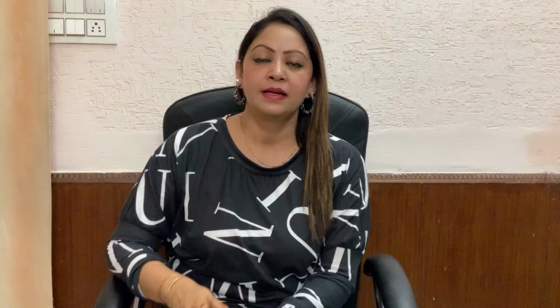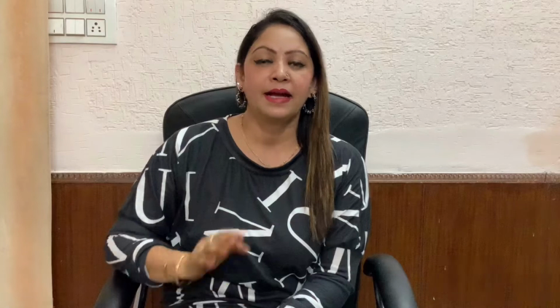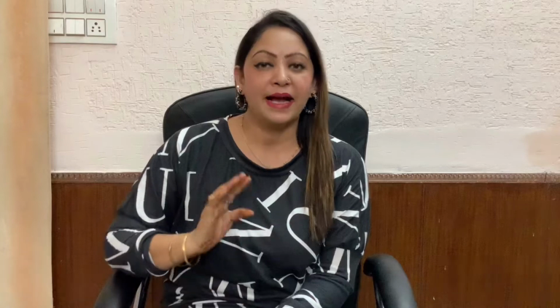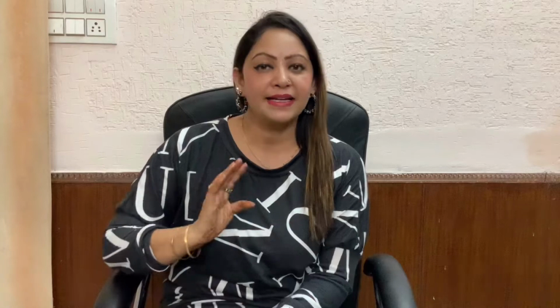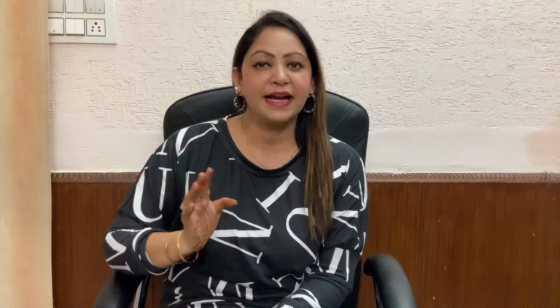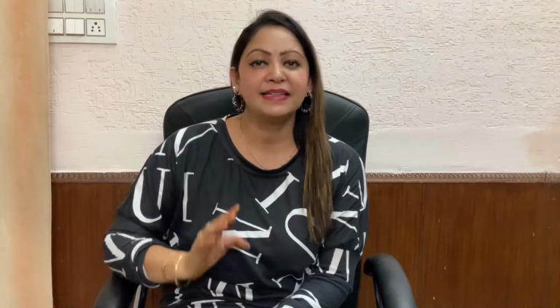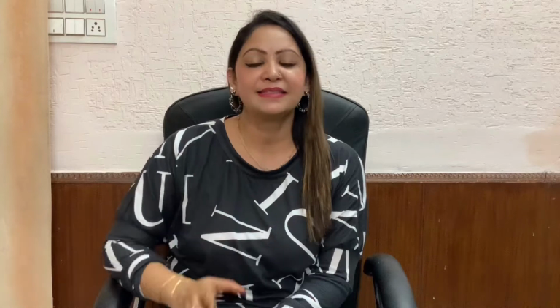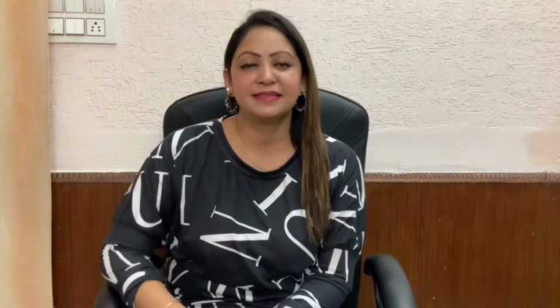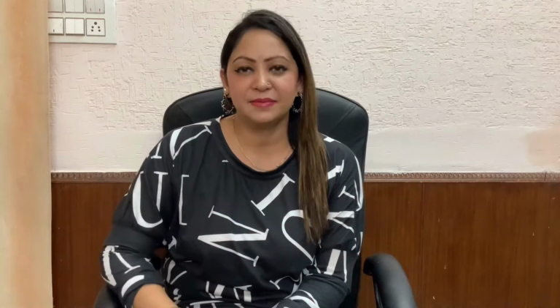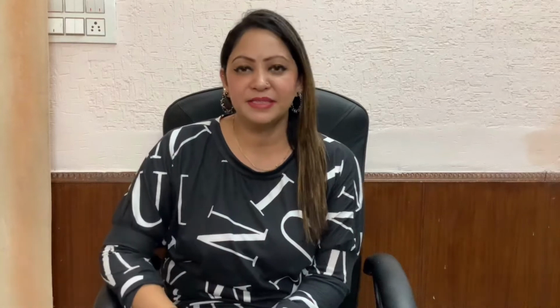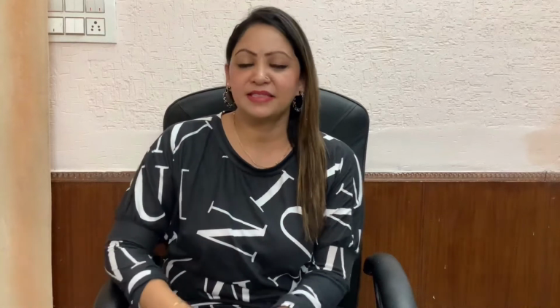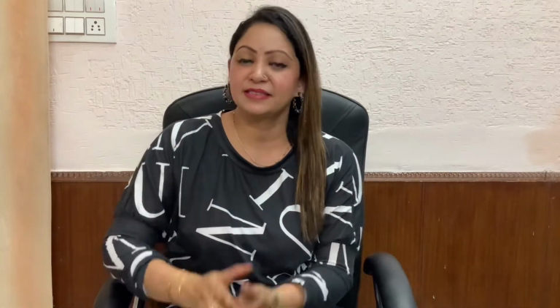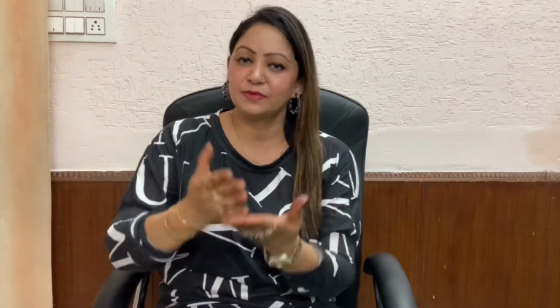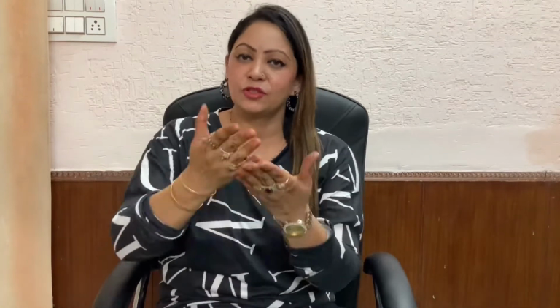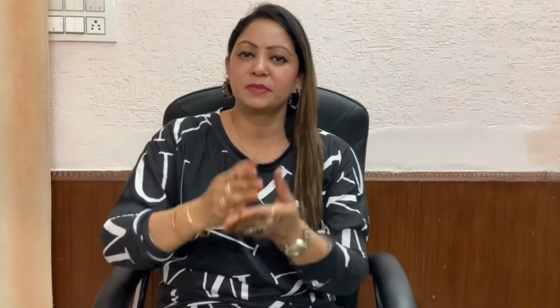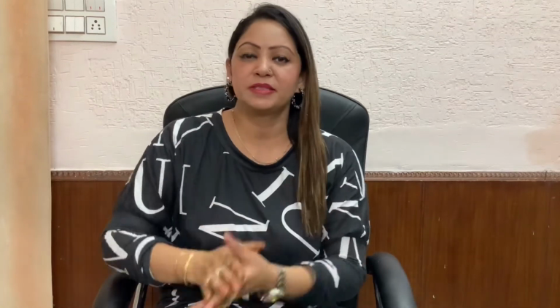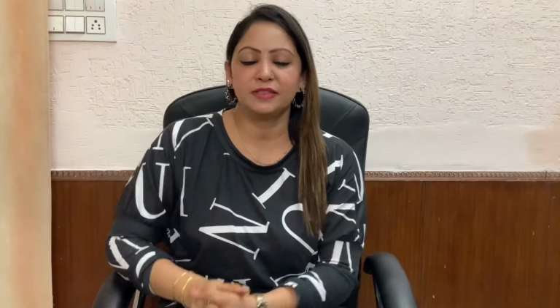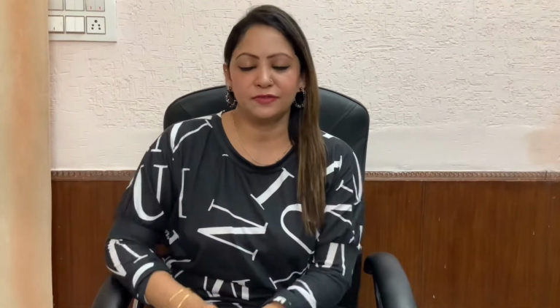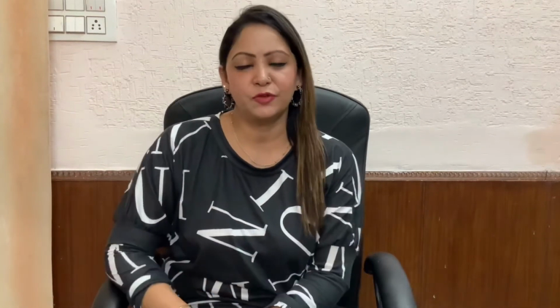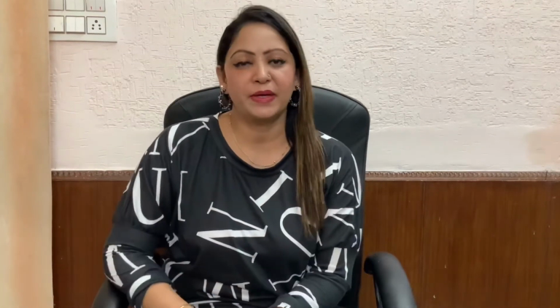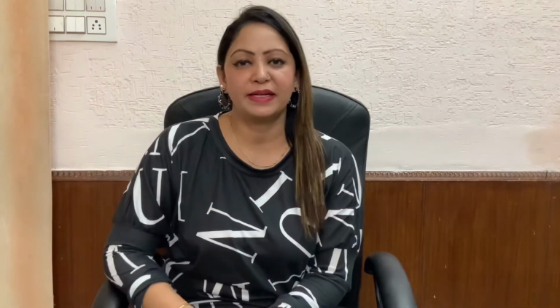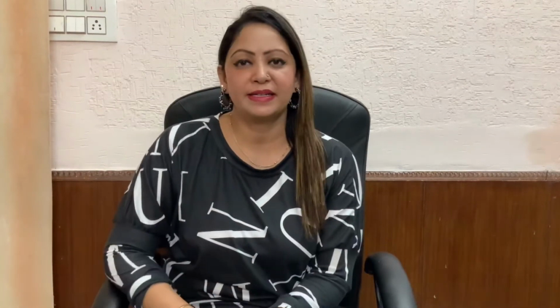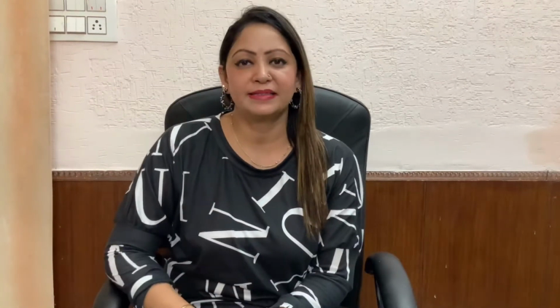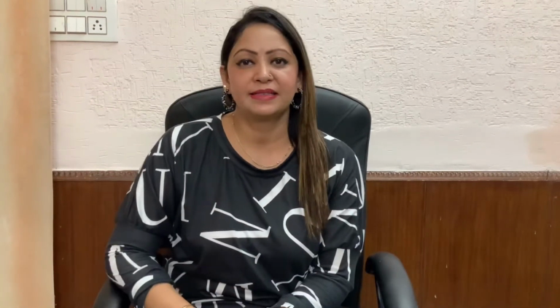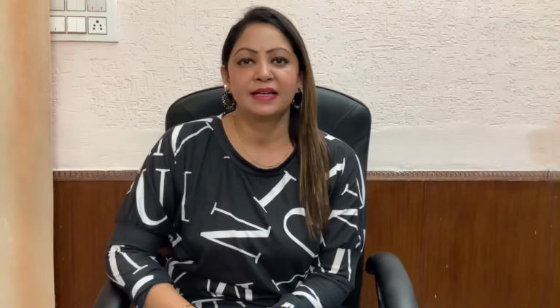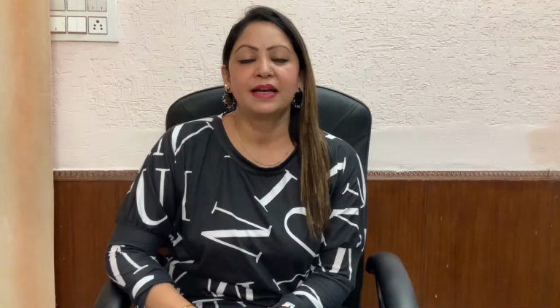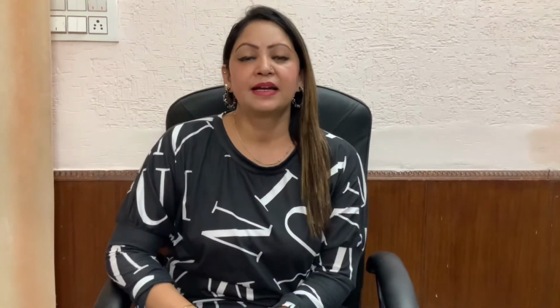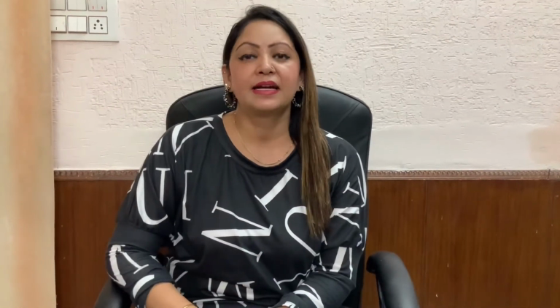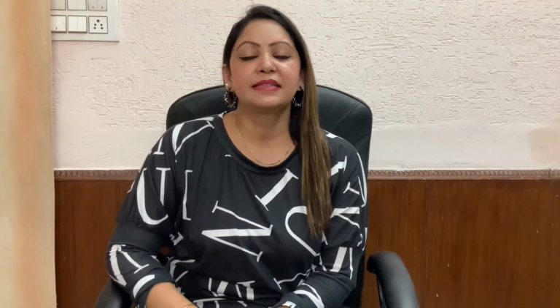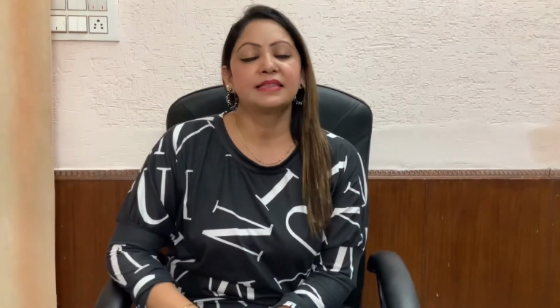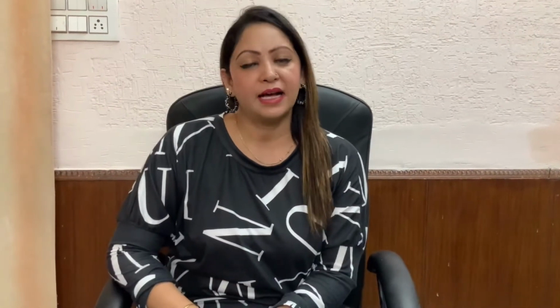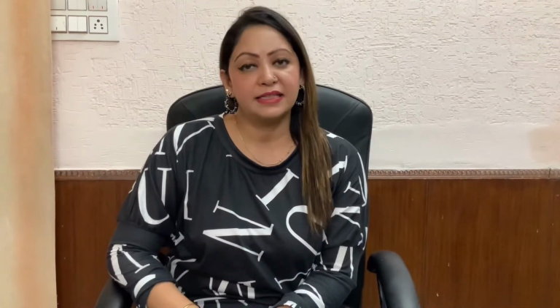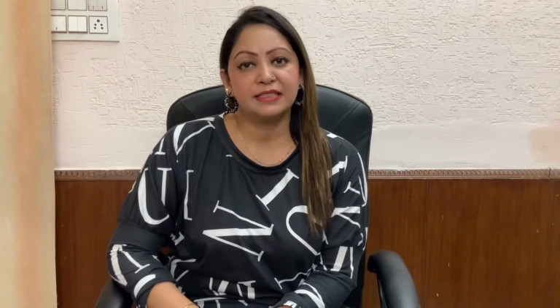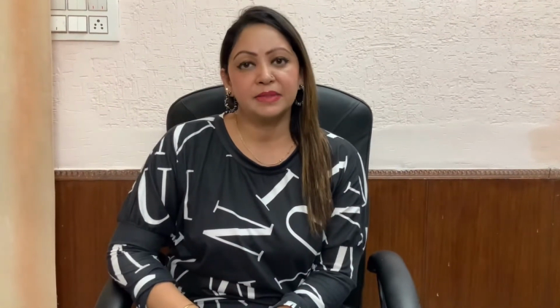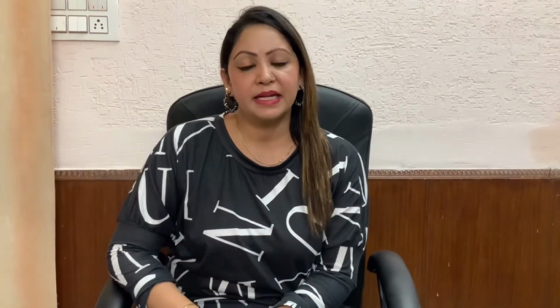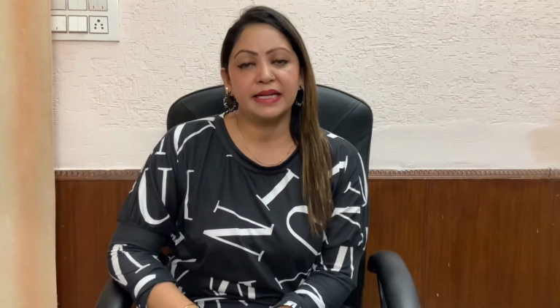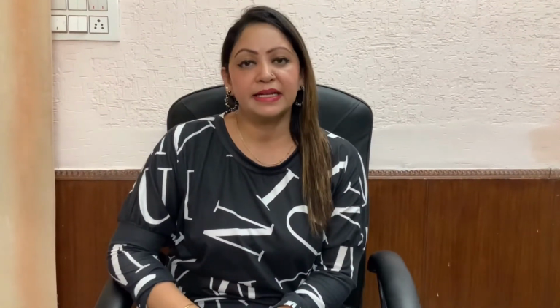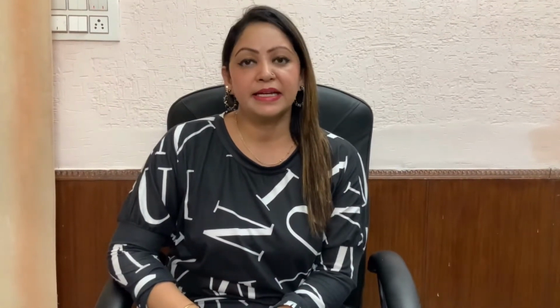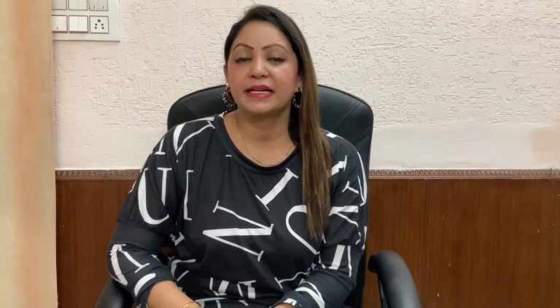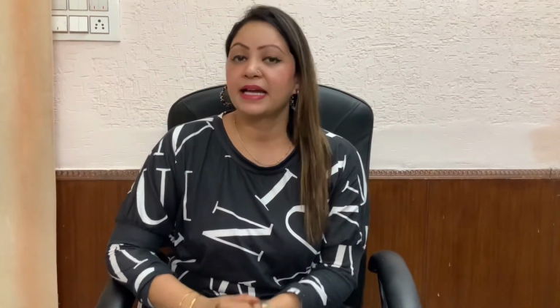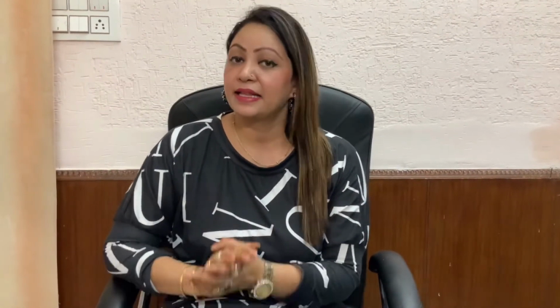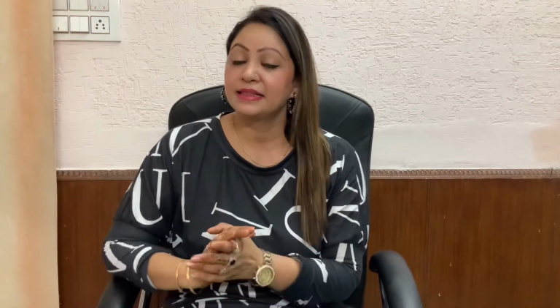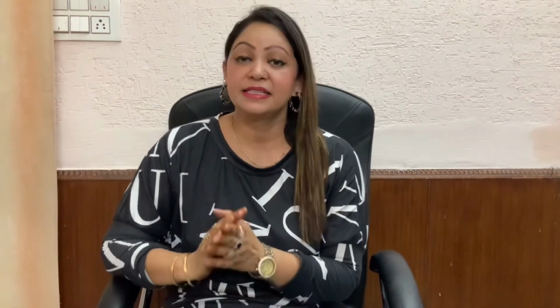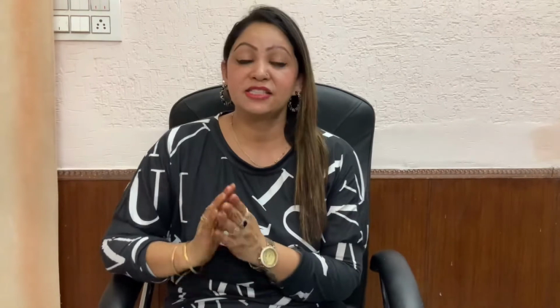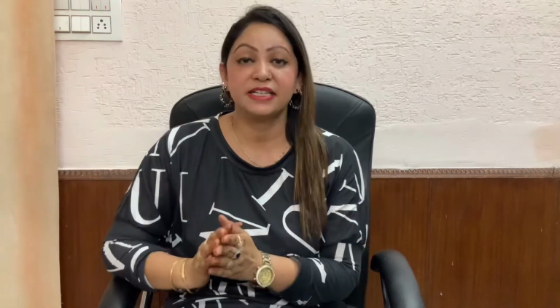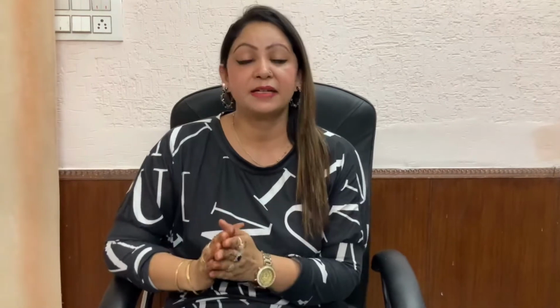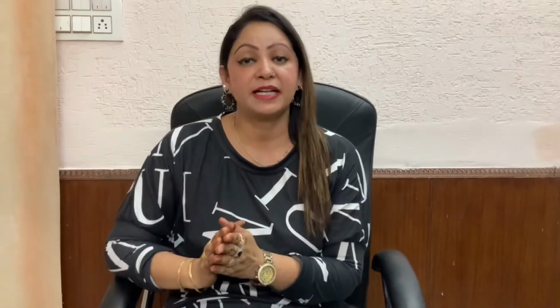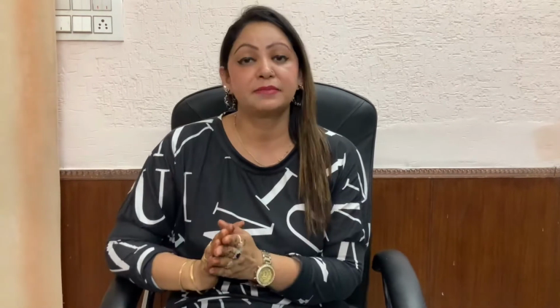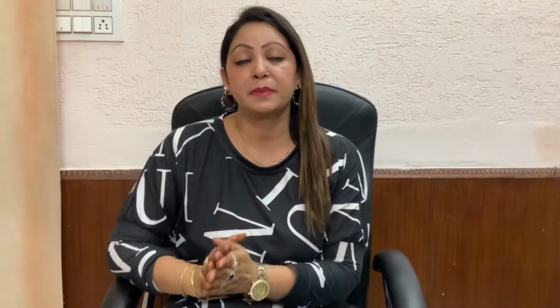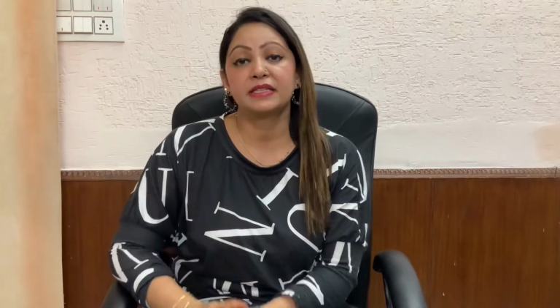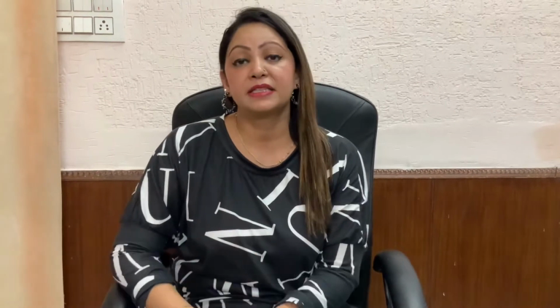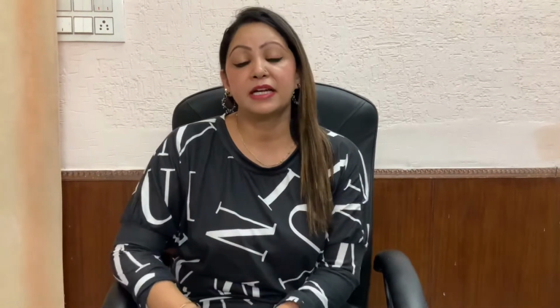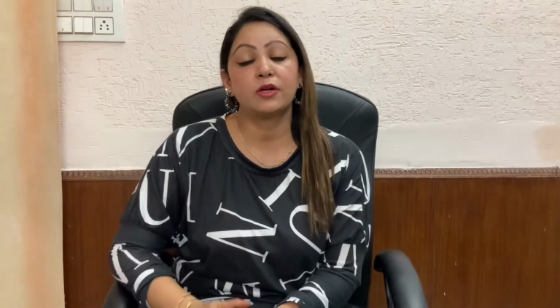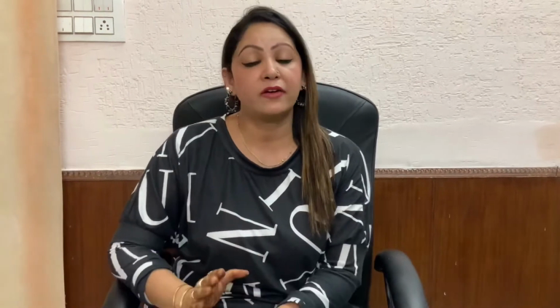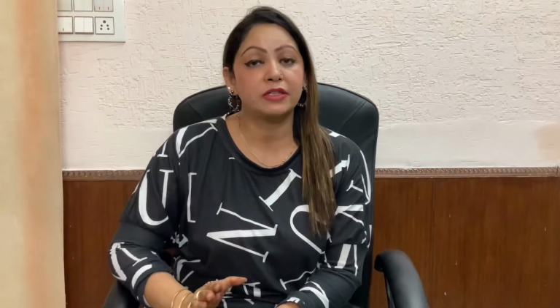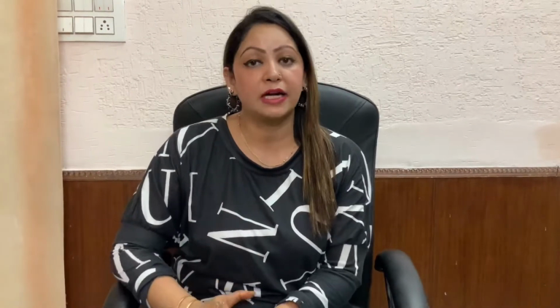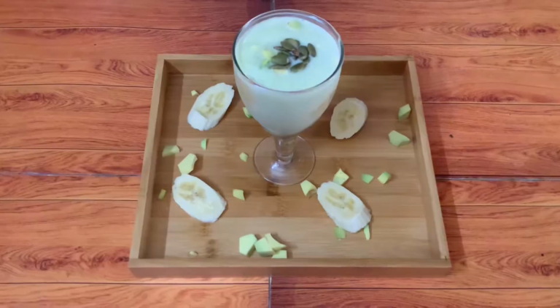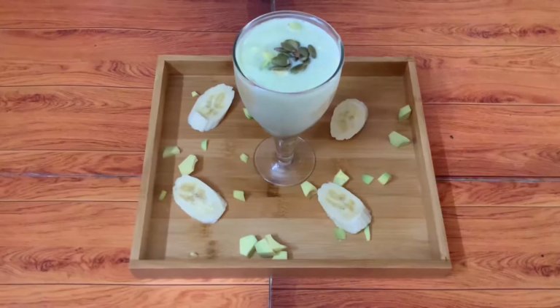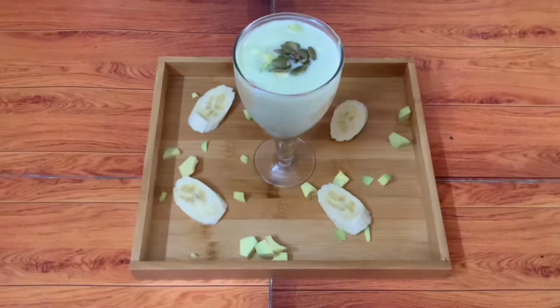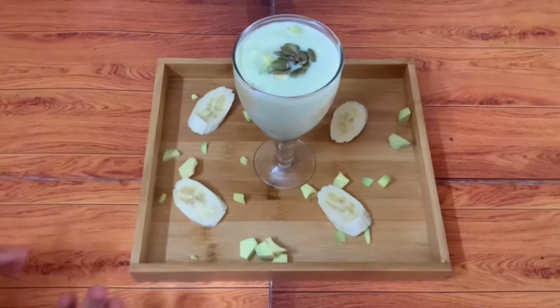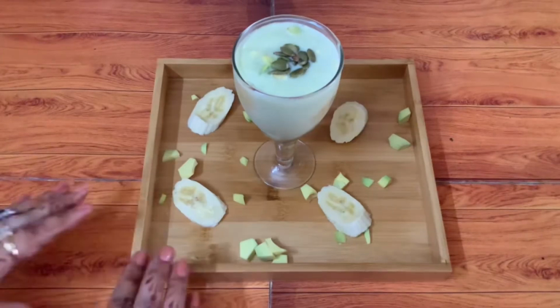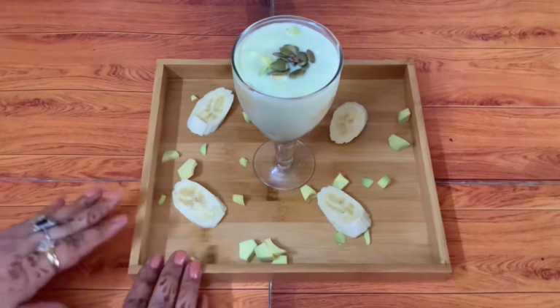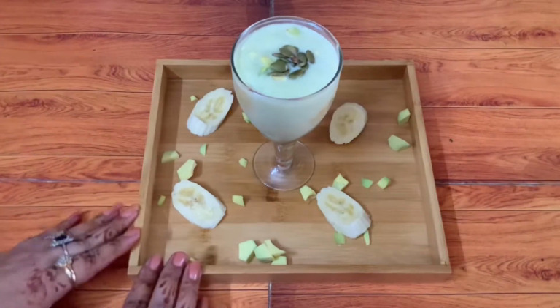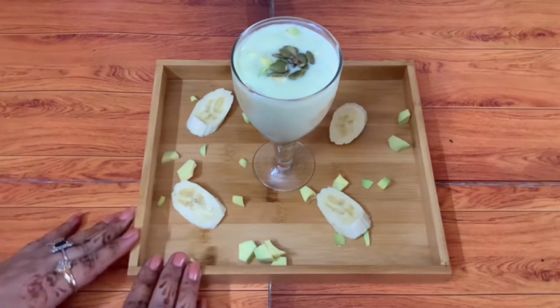Hi guys, this is Amitia Singh watching my channel Food Paradise. Today we will make a healthy shake — avocado milkshake.